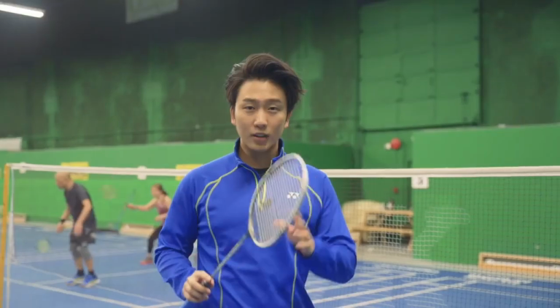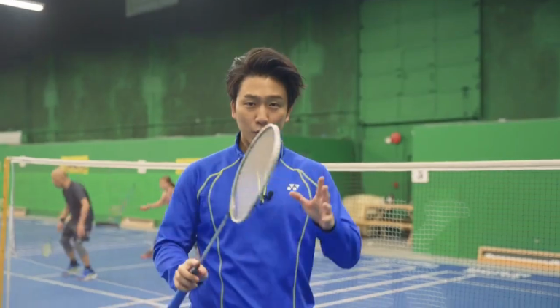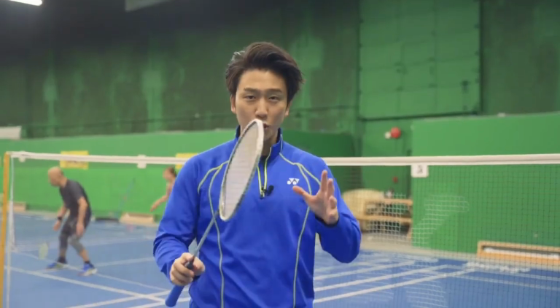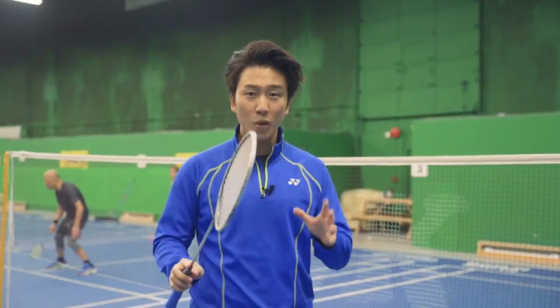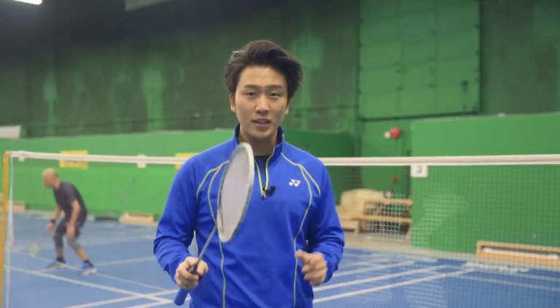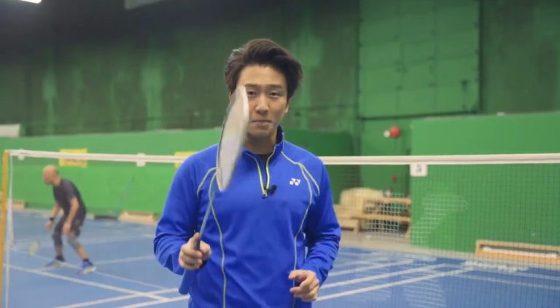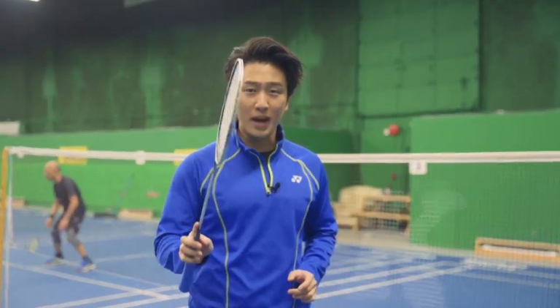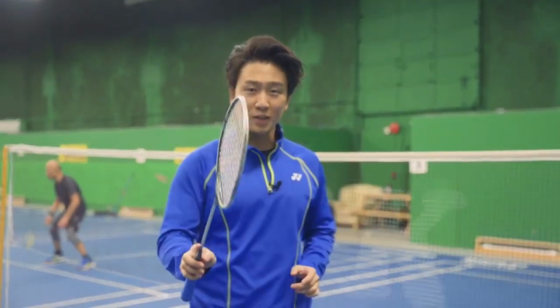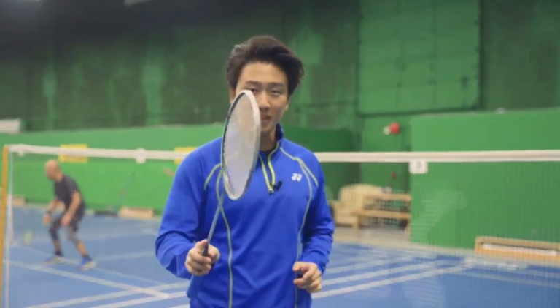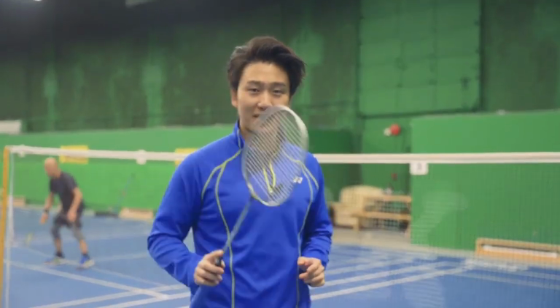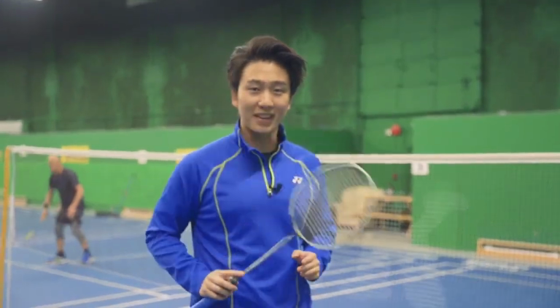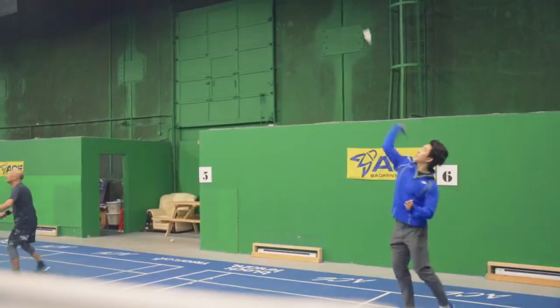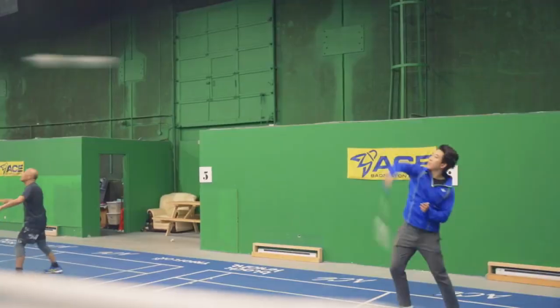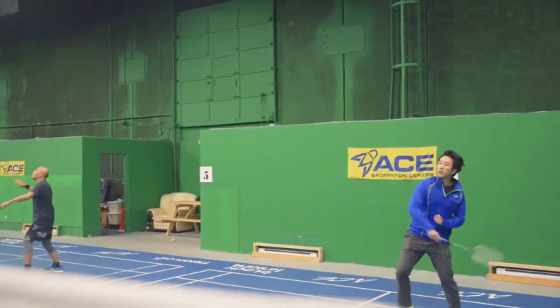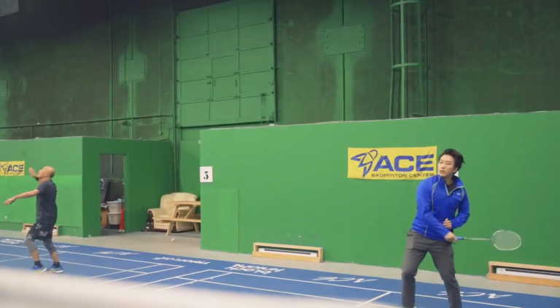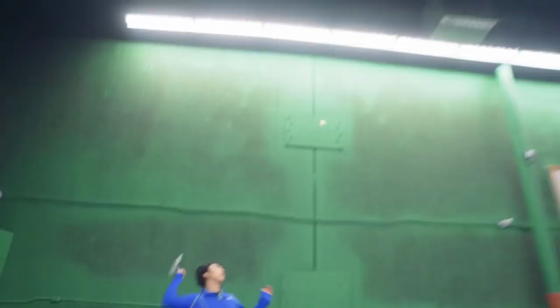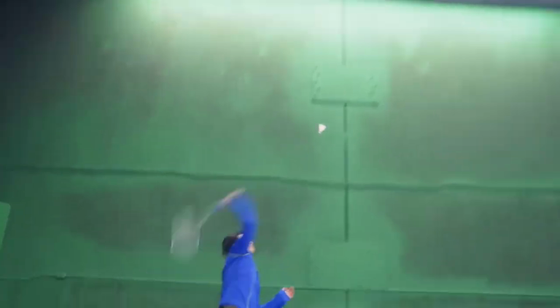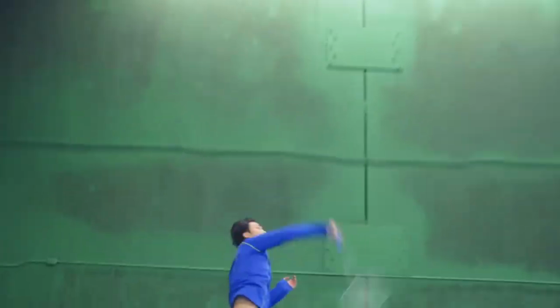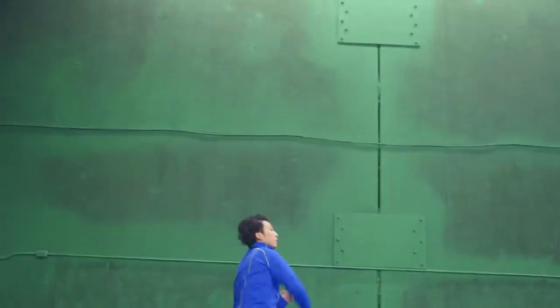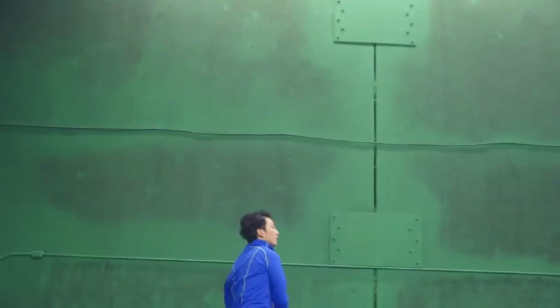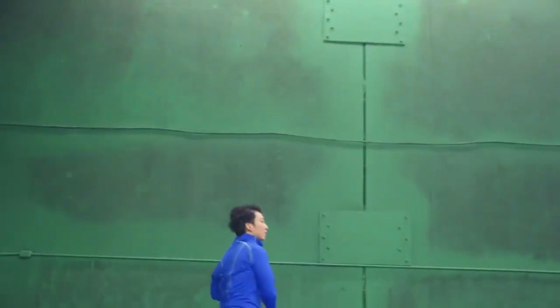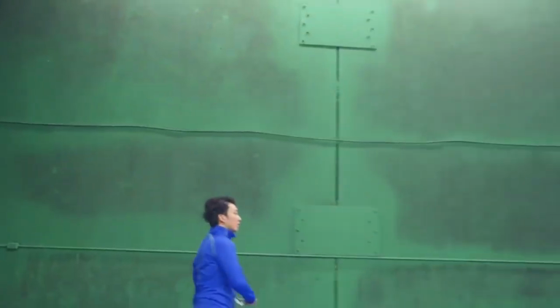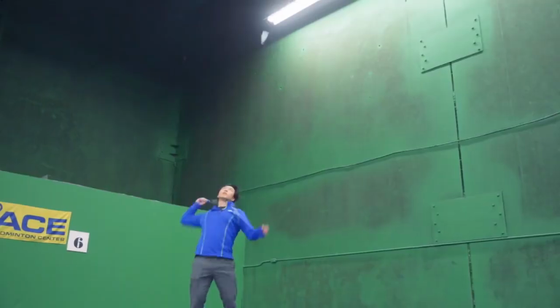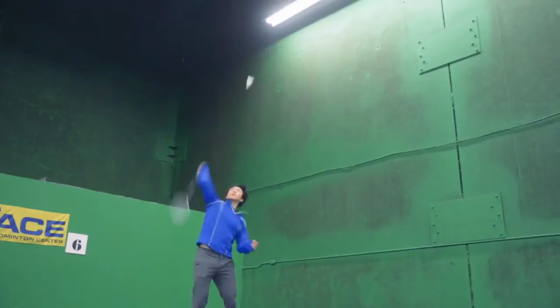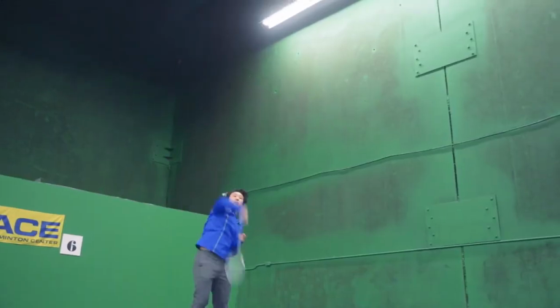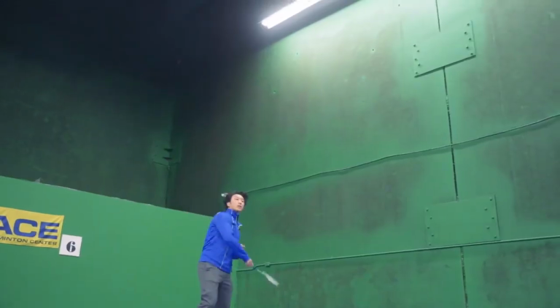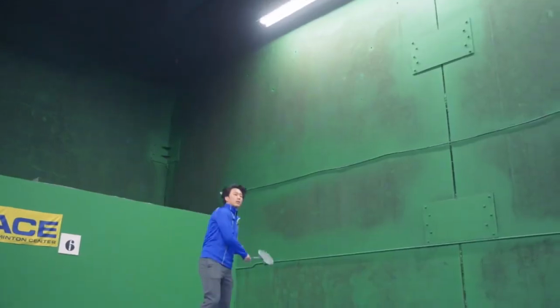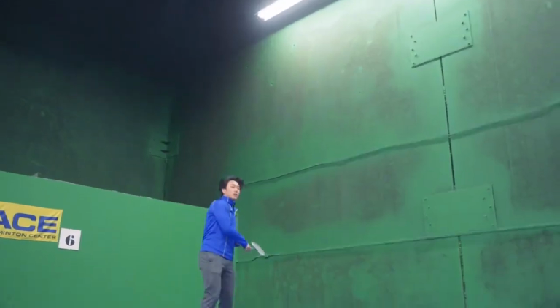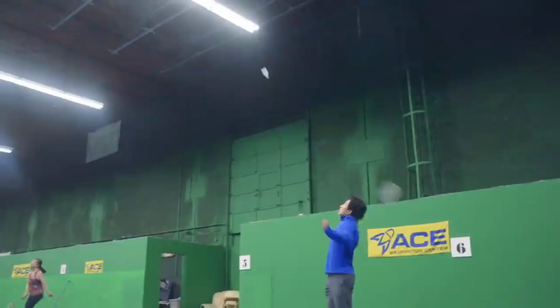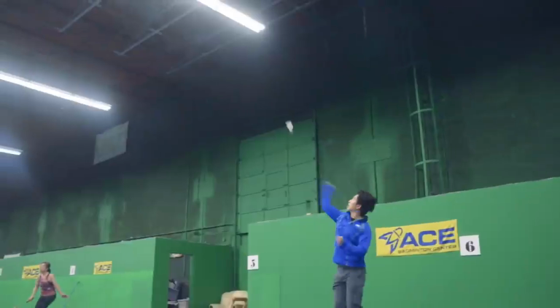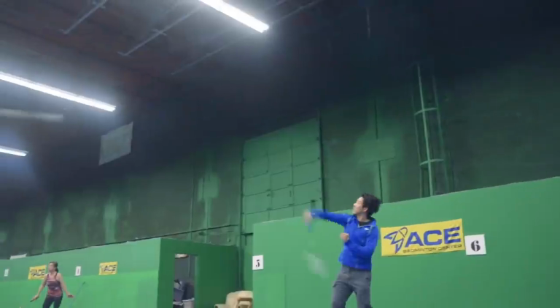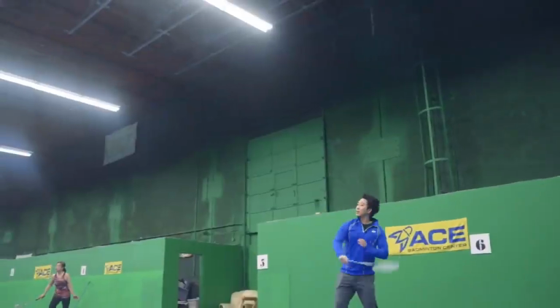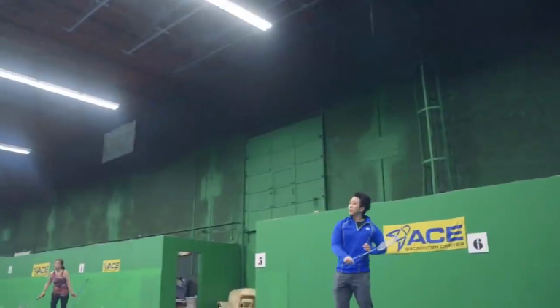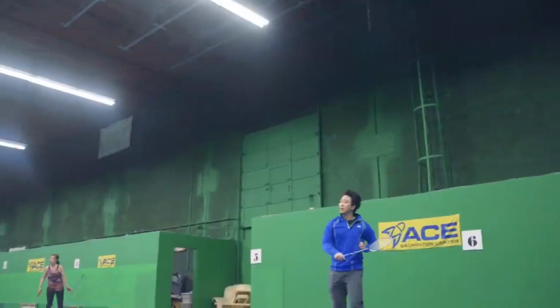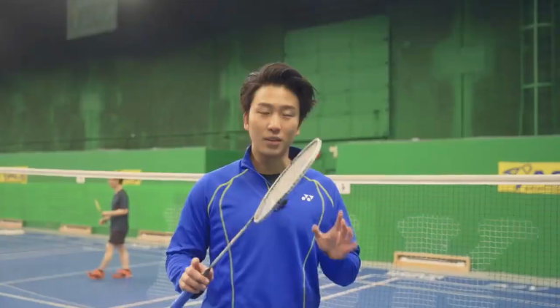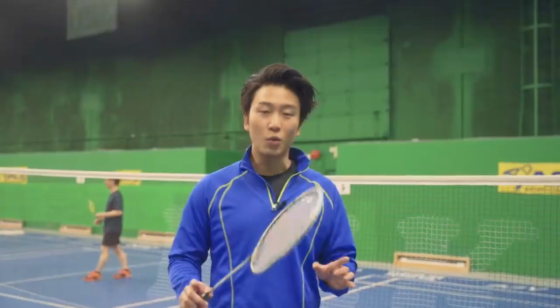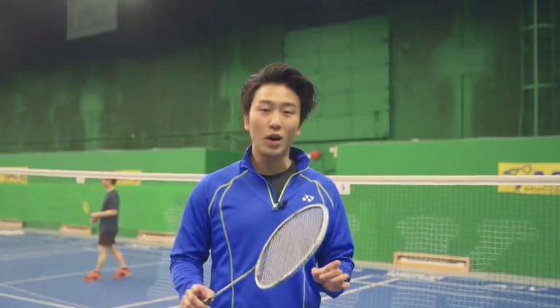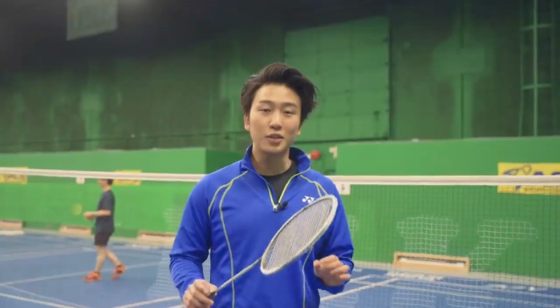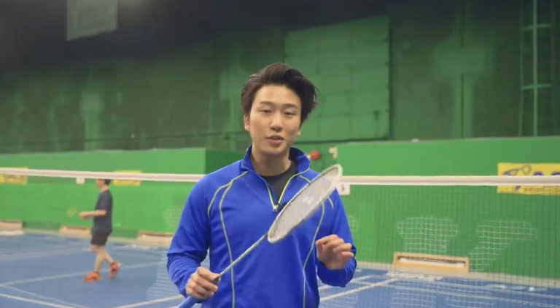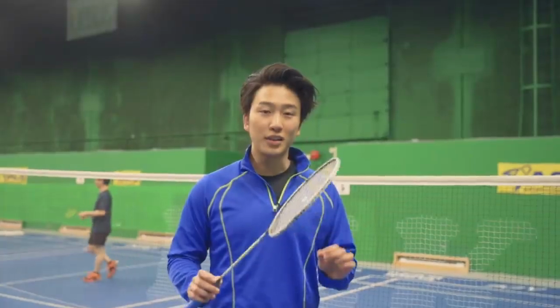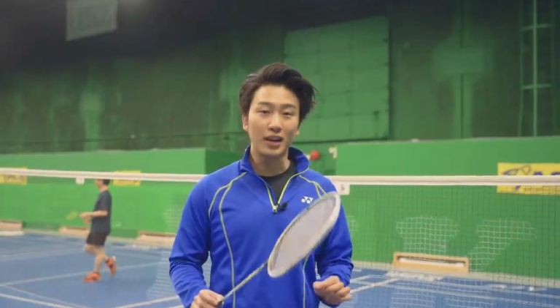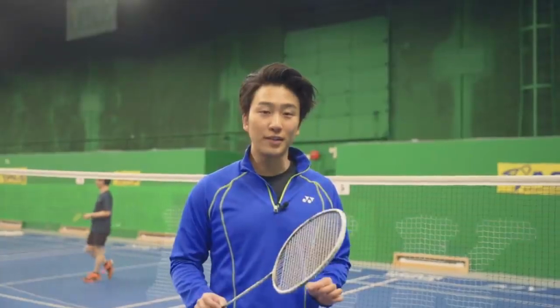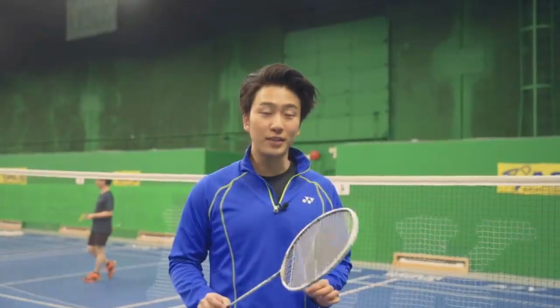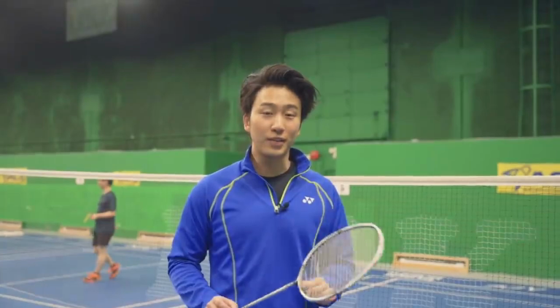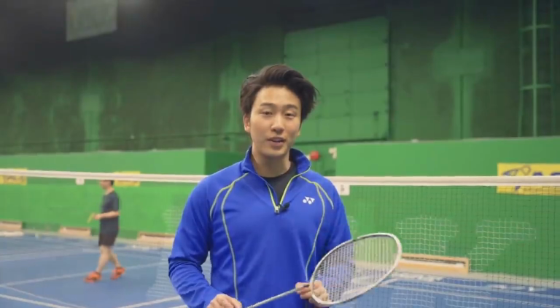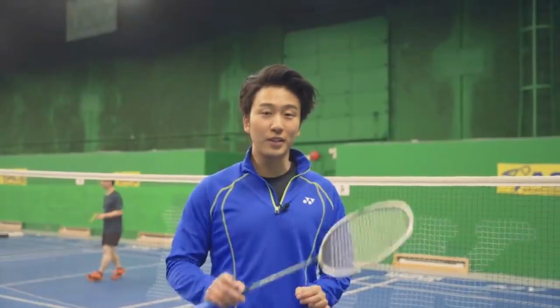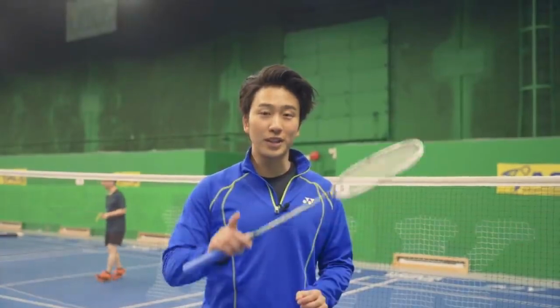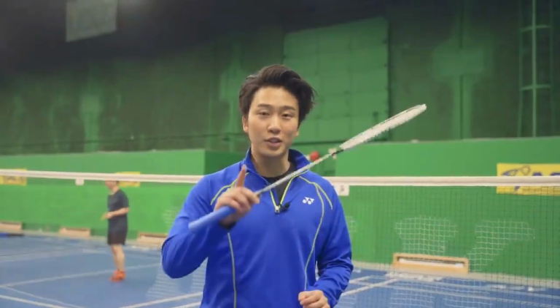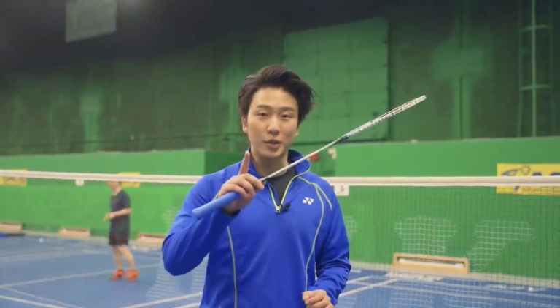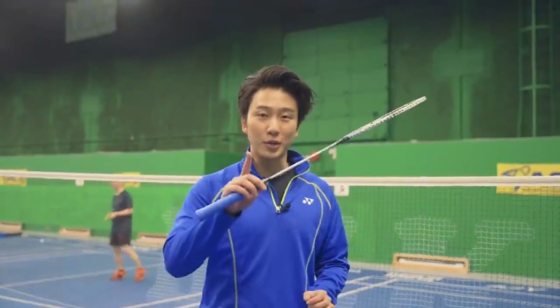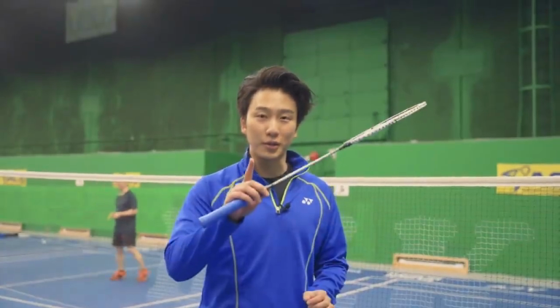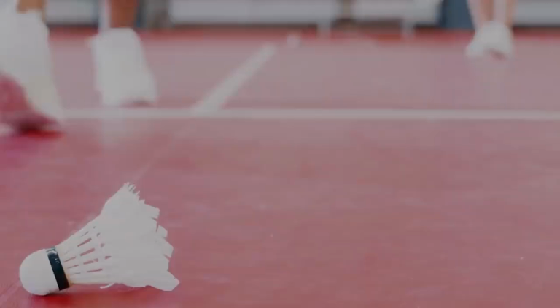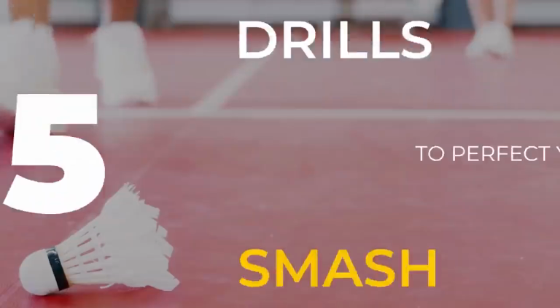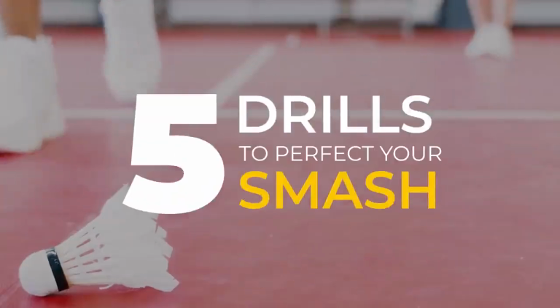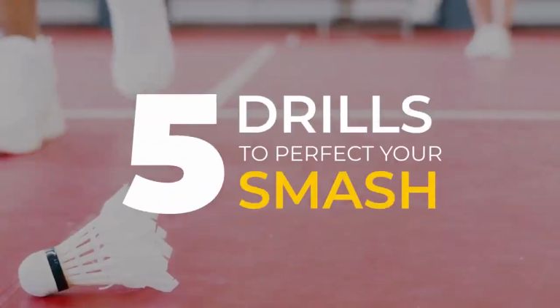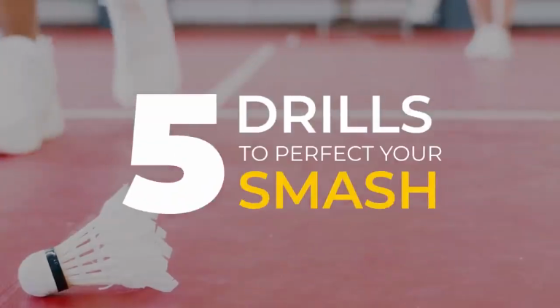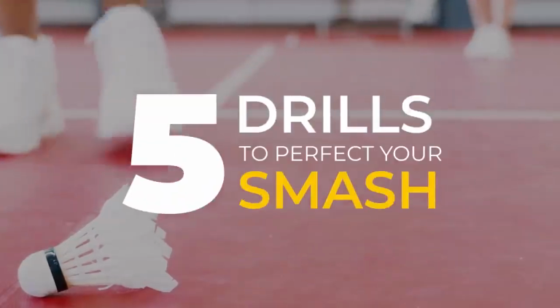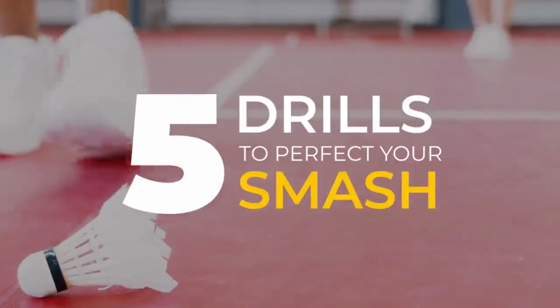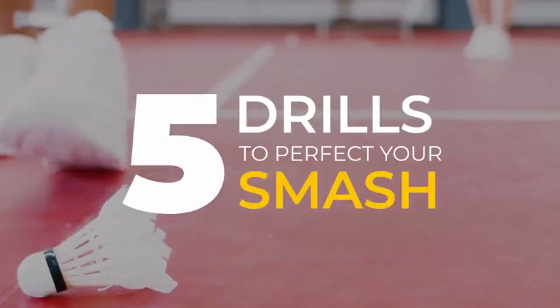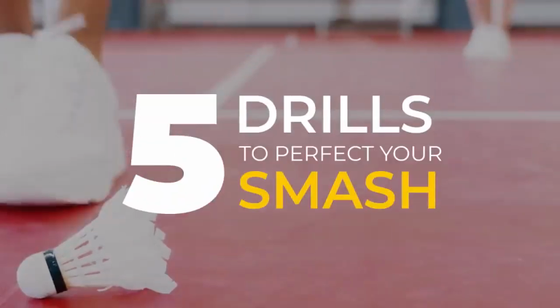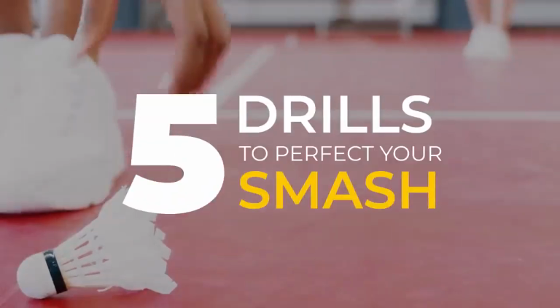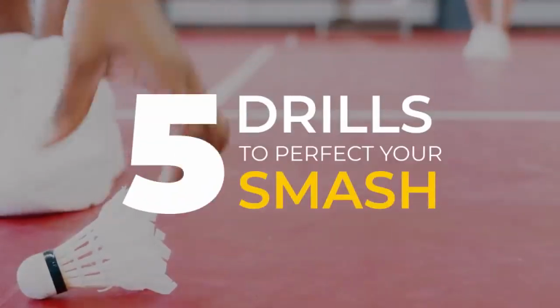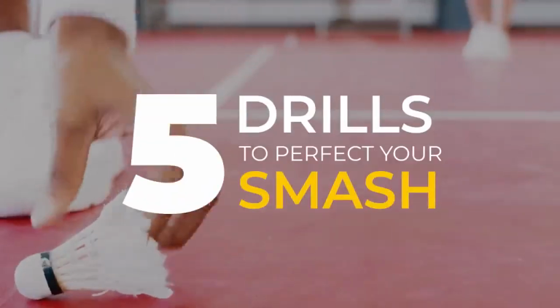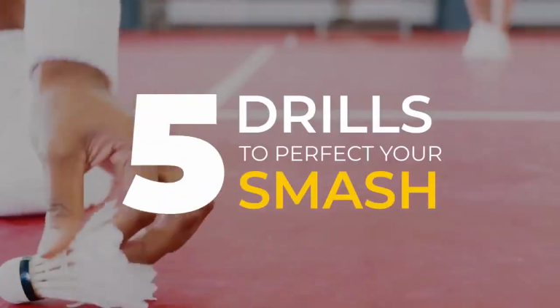So you want to smash like this — watch to the end of this video as I show you the five drills to perfect your smash.